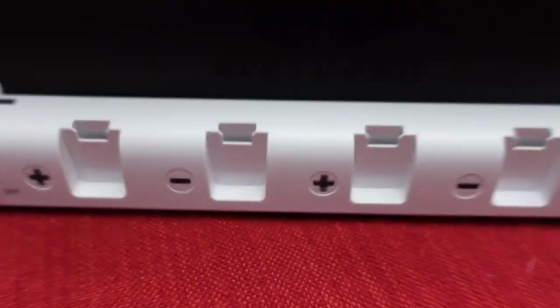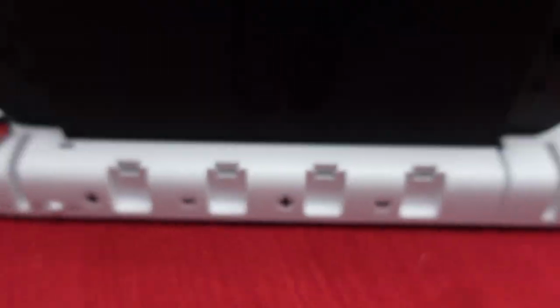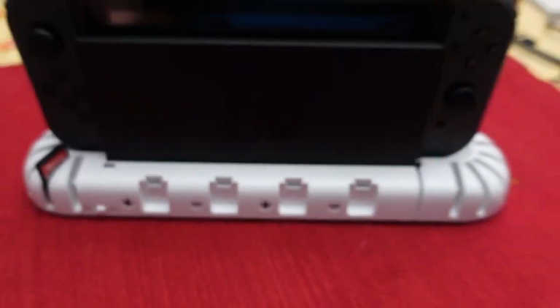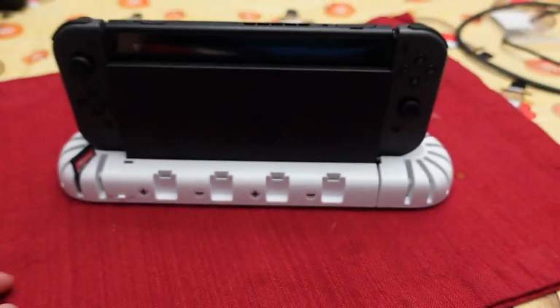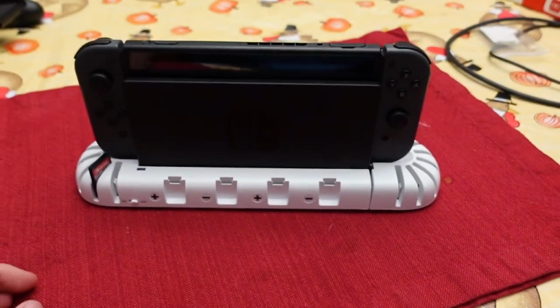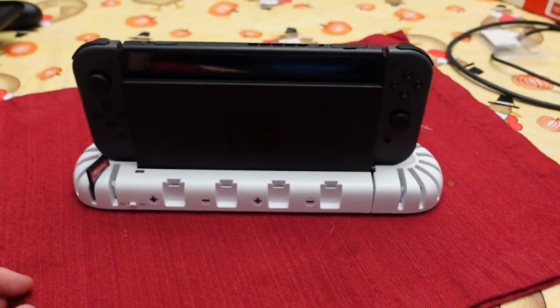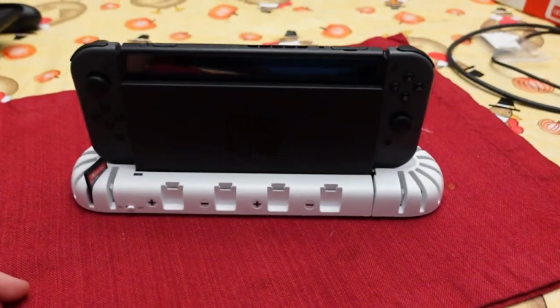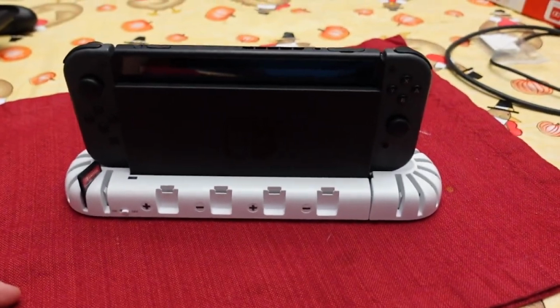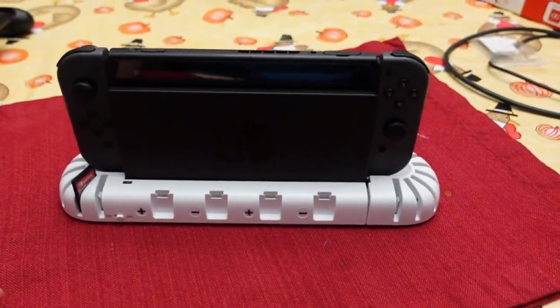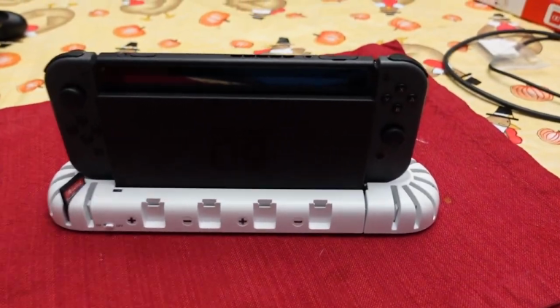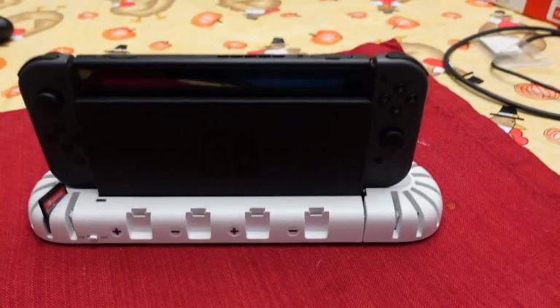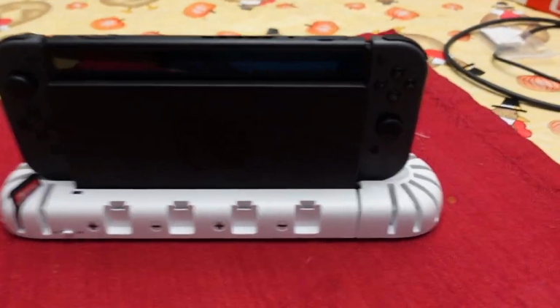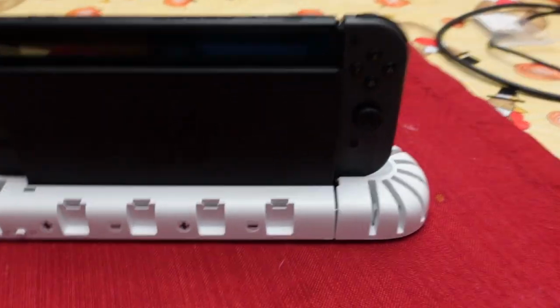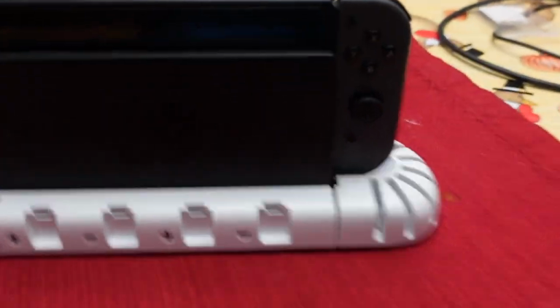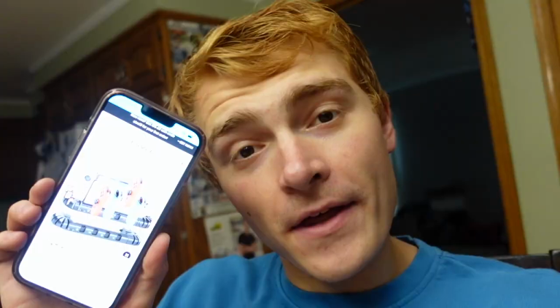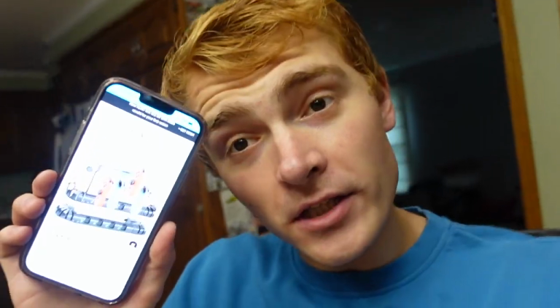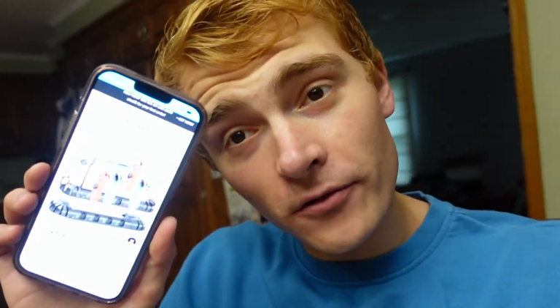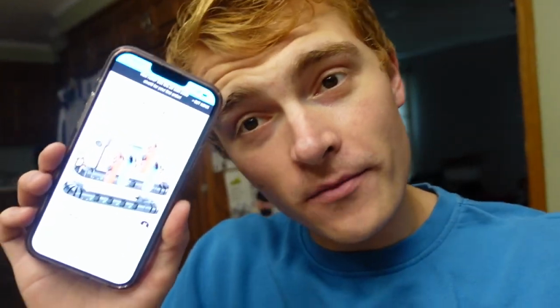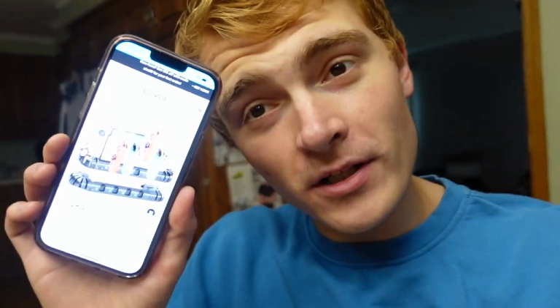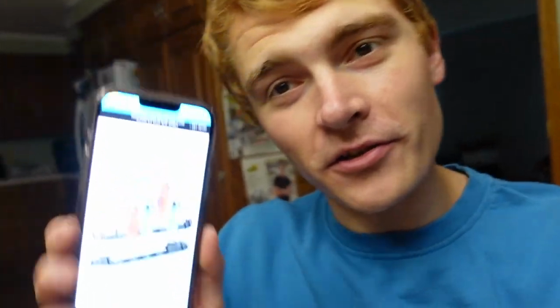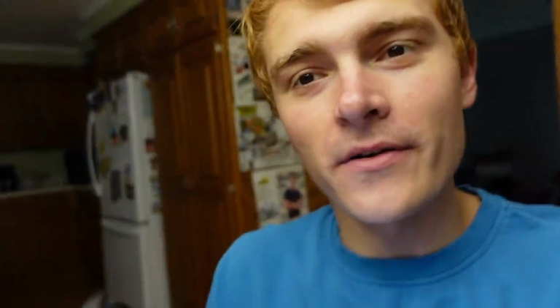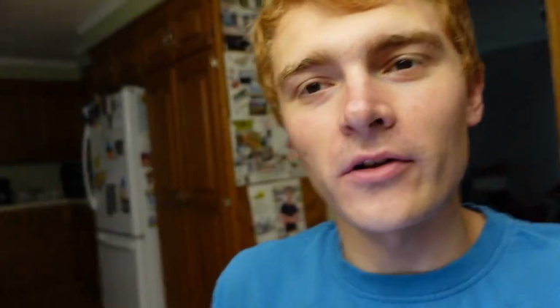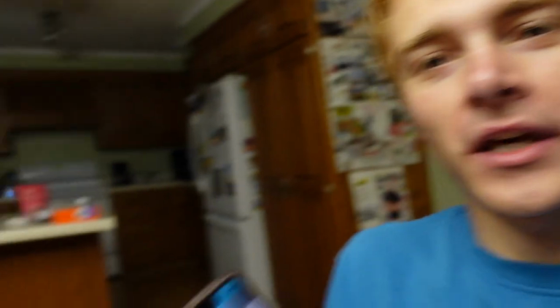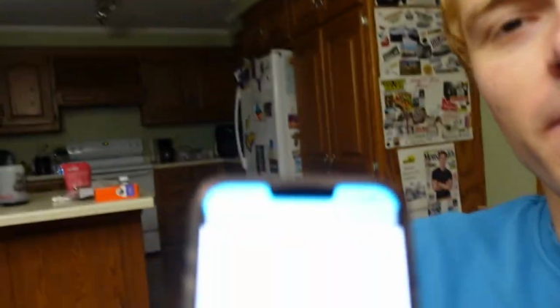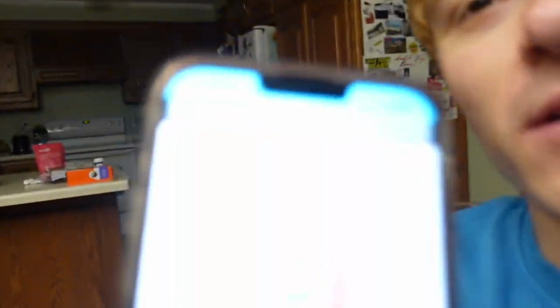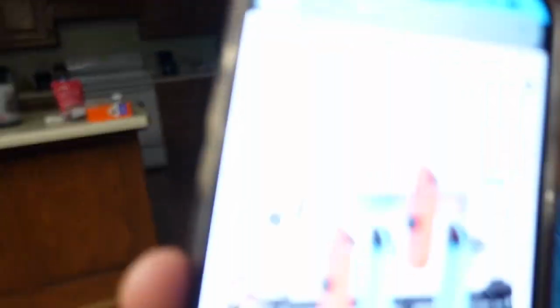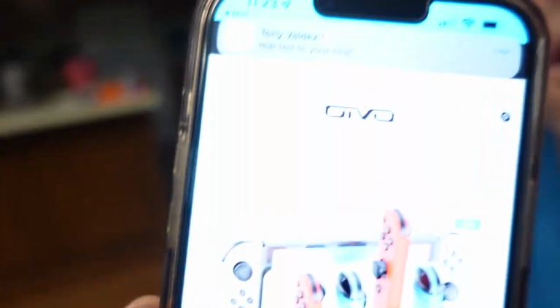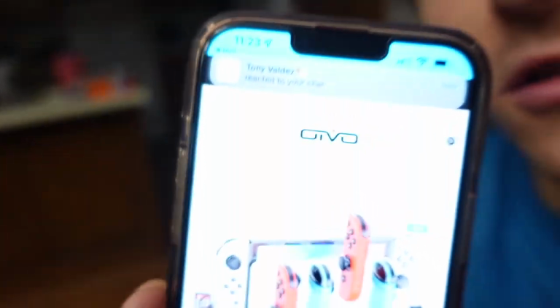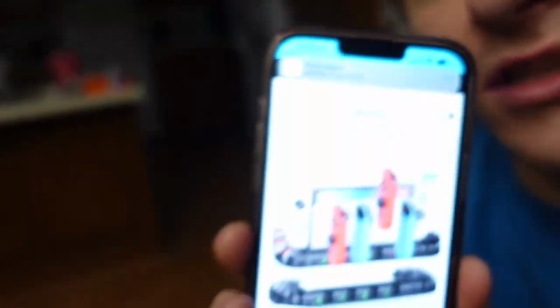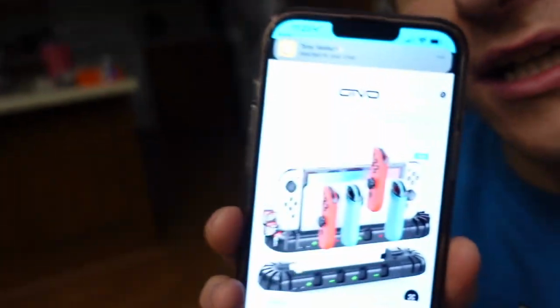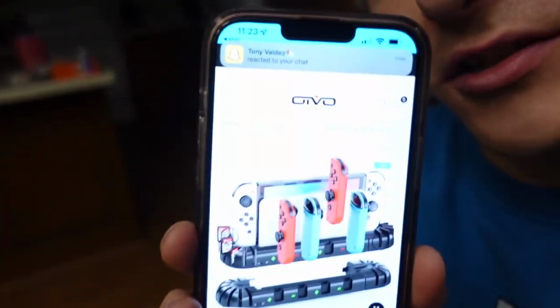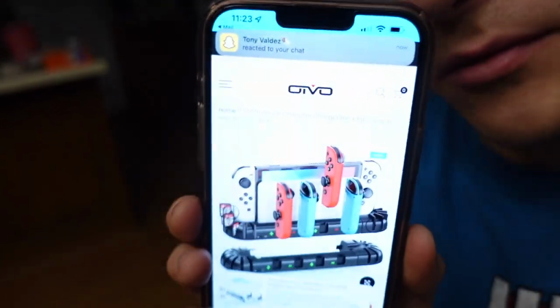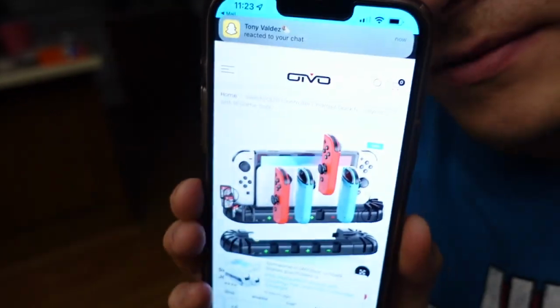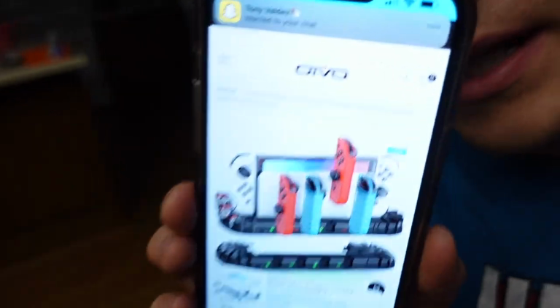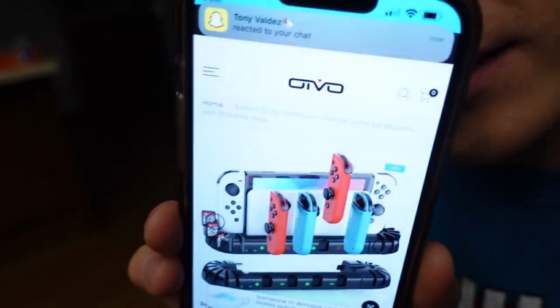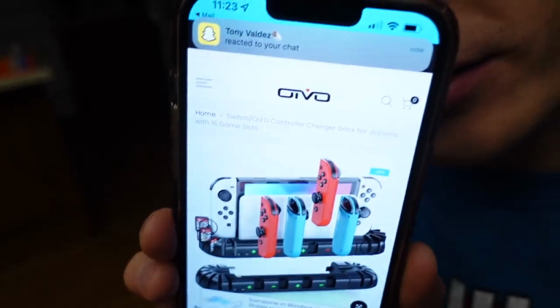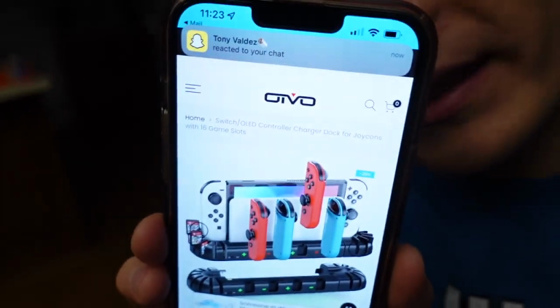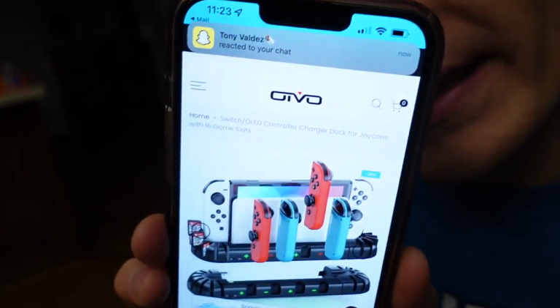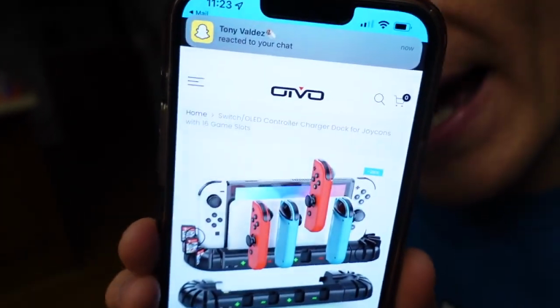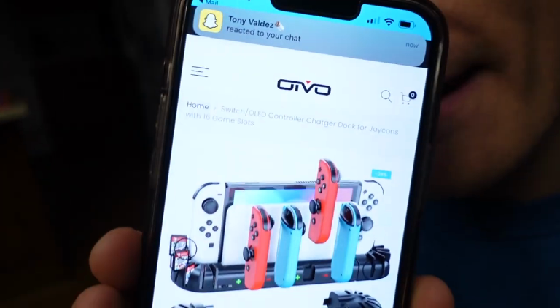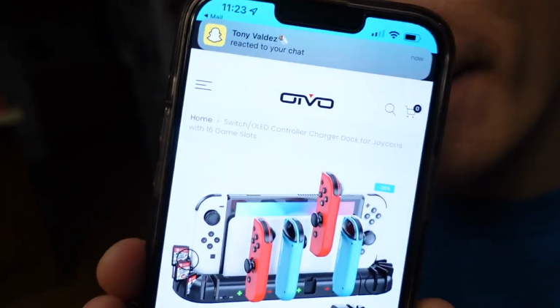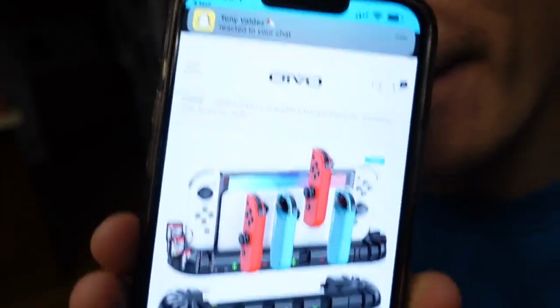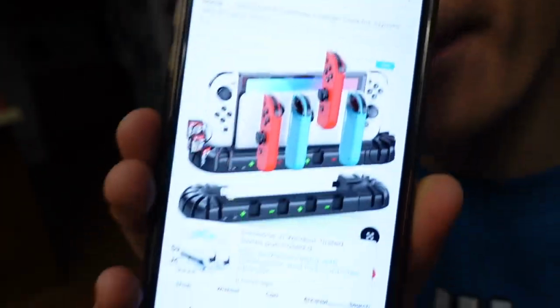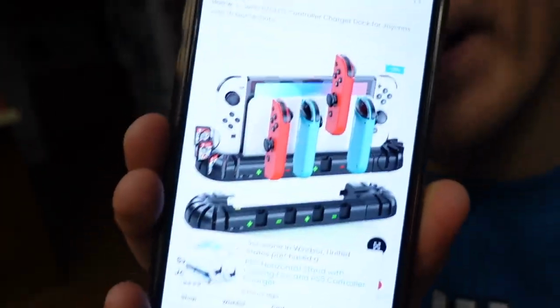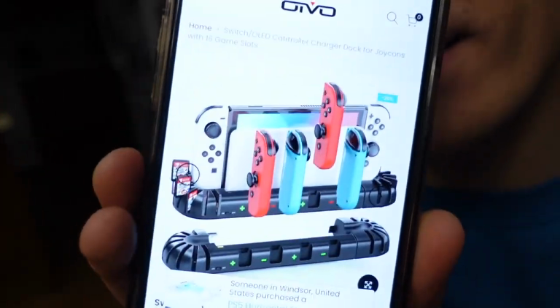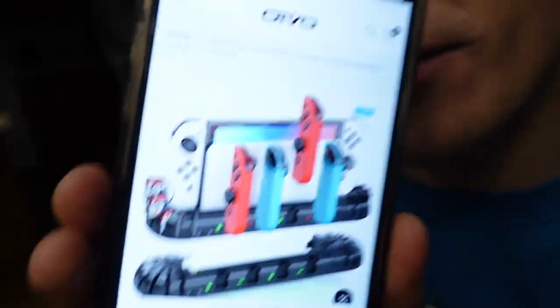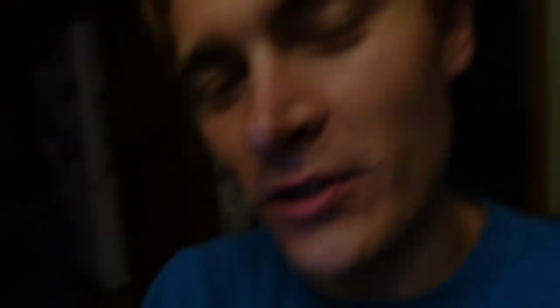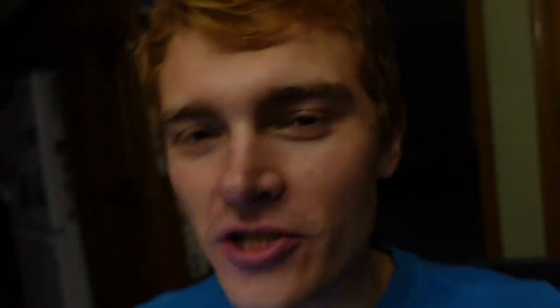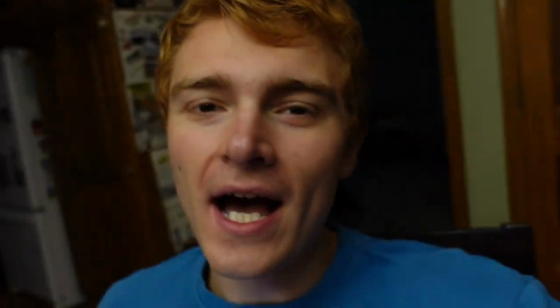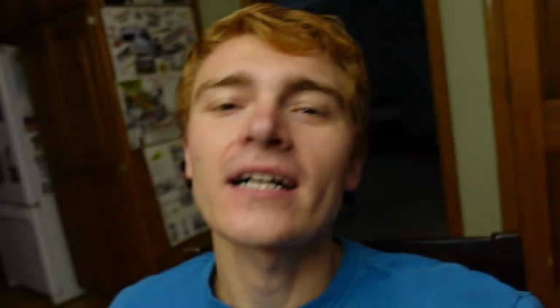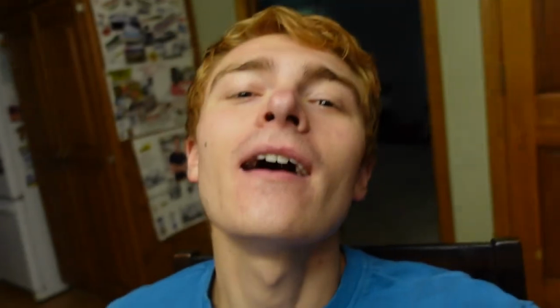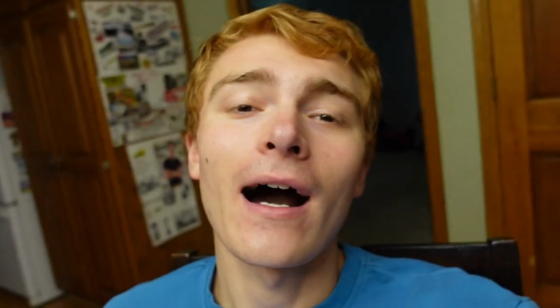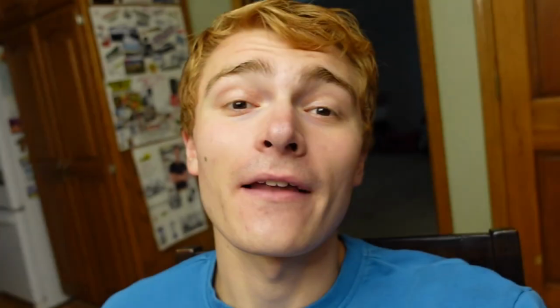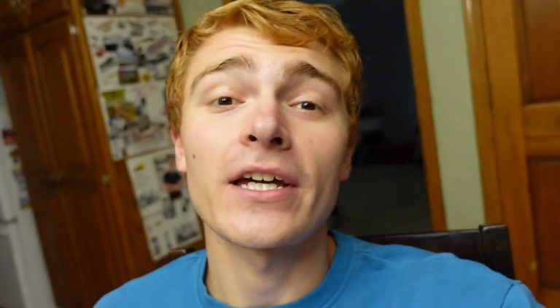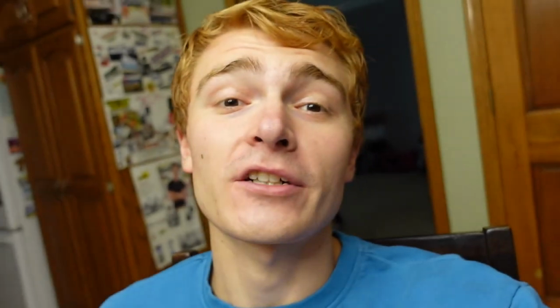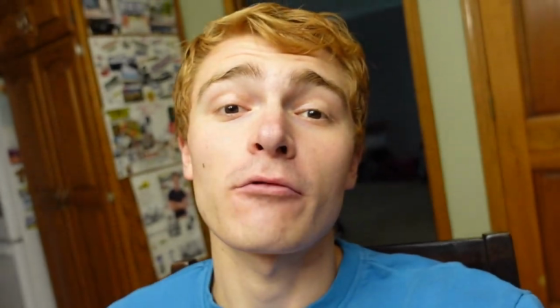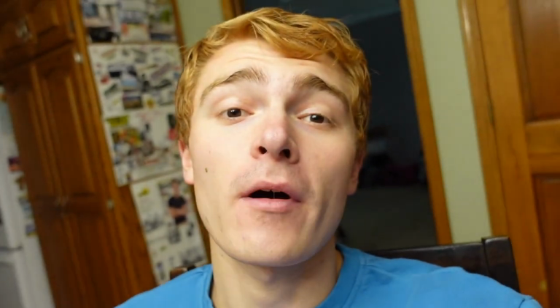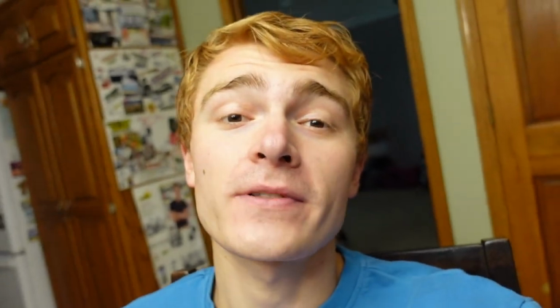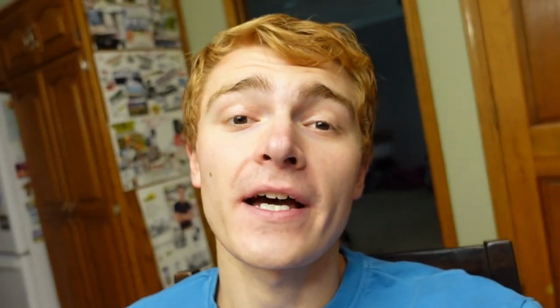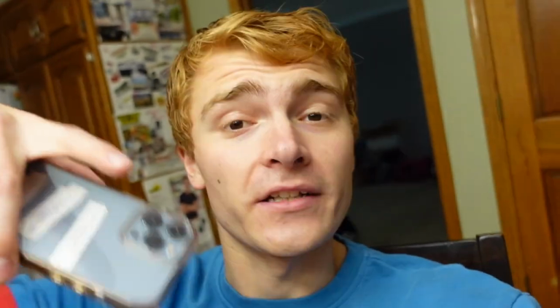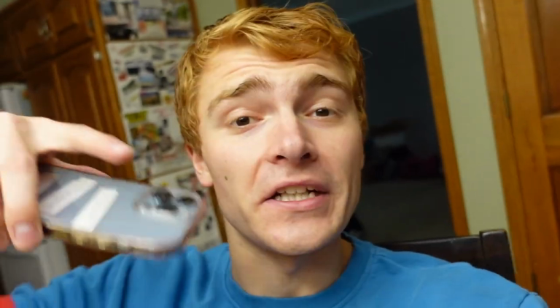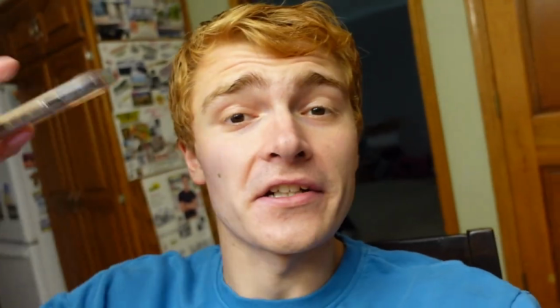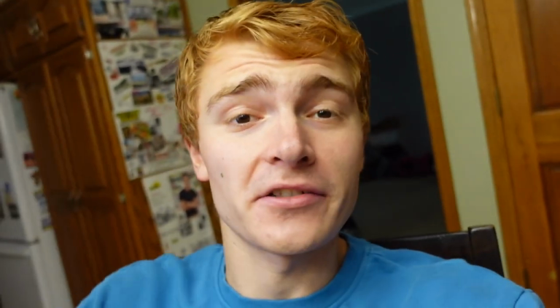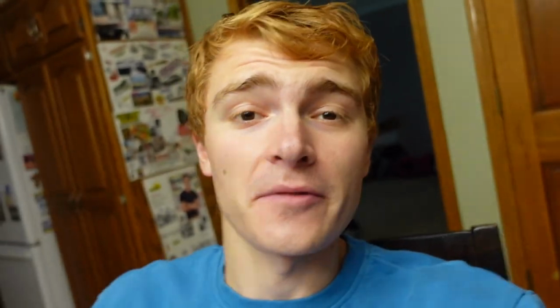That's the Nintendo Switch dock. Thank you very much, OIVO Gaming. Make sure to check out their website — that's the Switch dock on the actual website. Link in description.